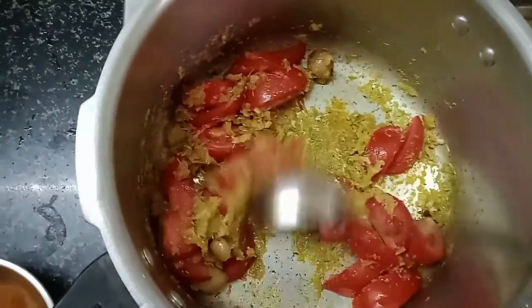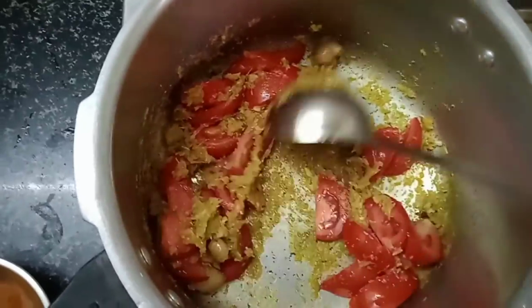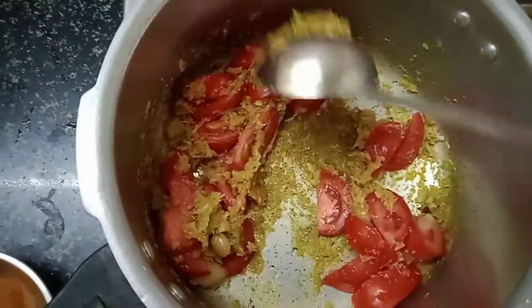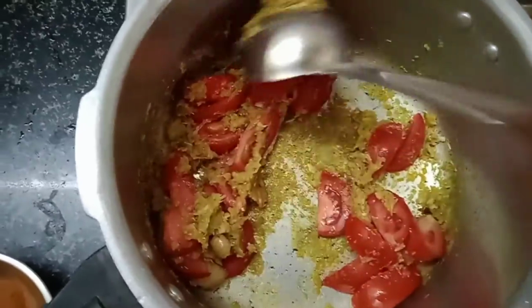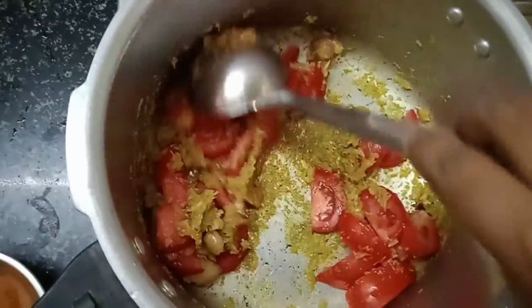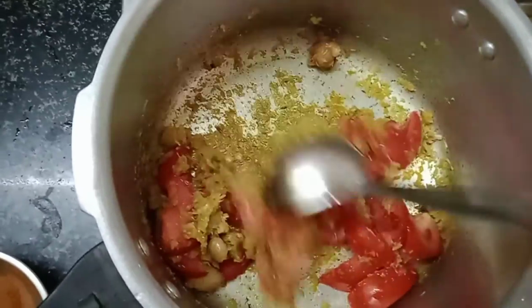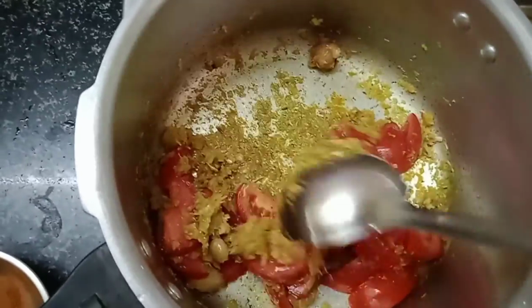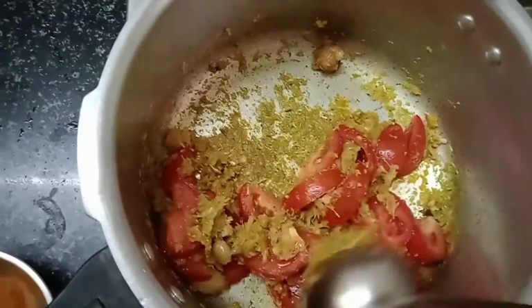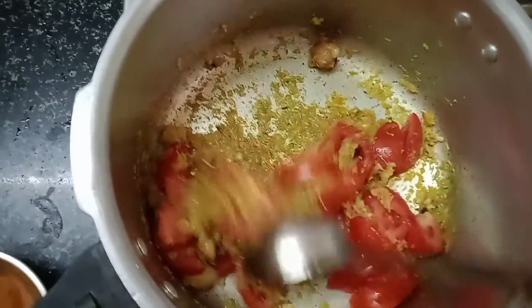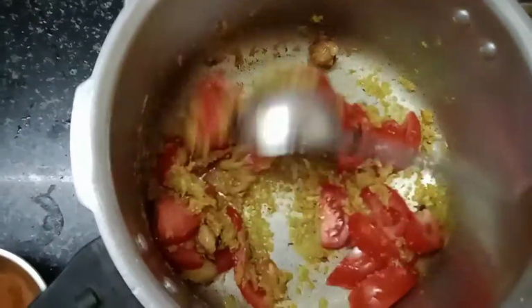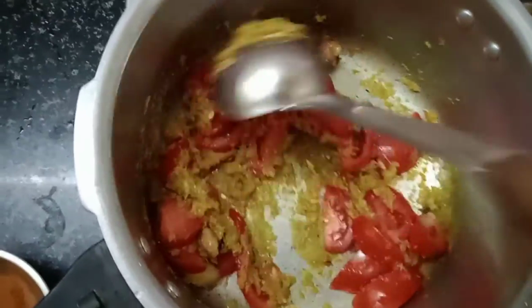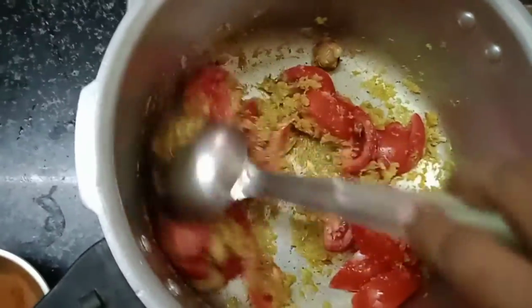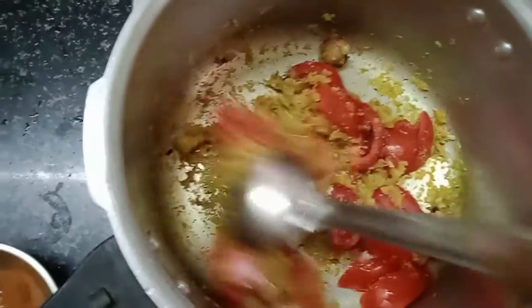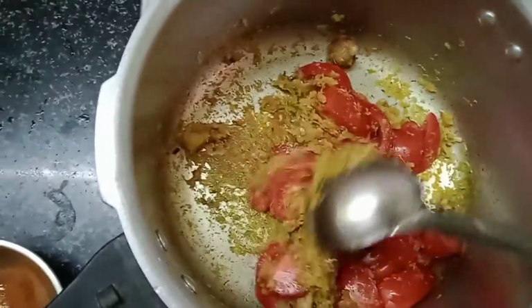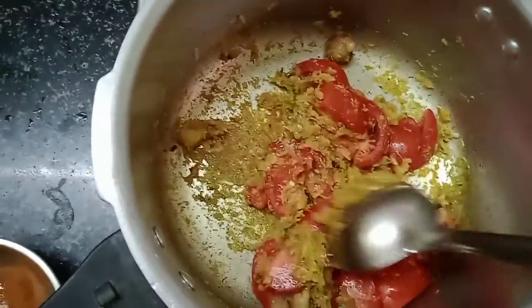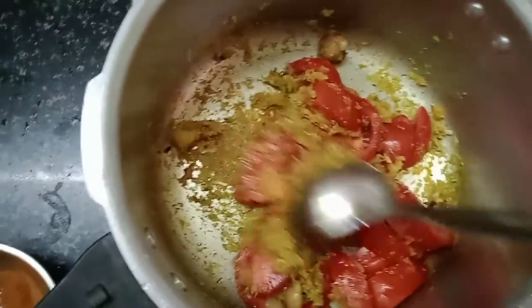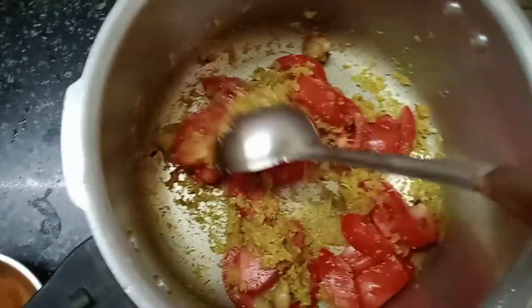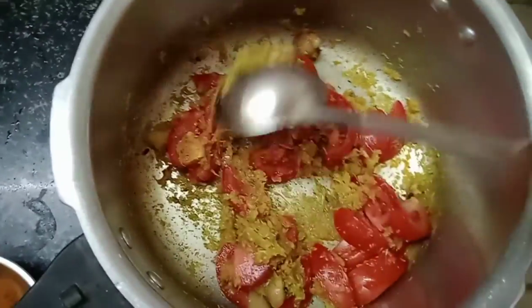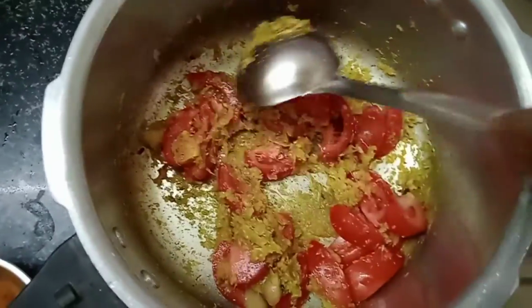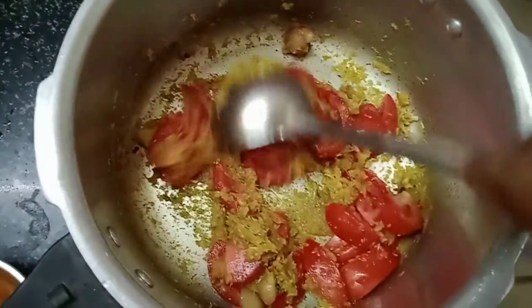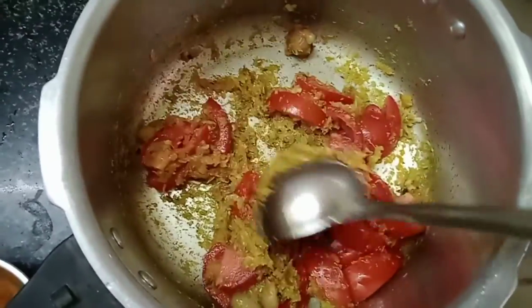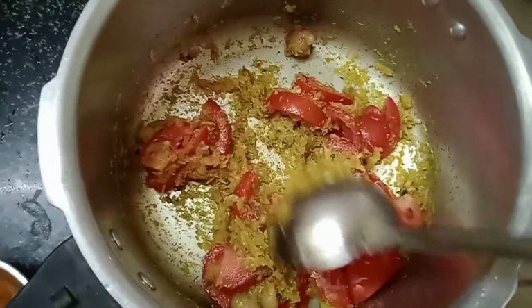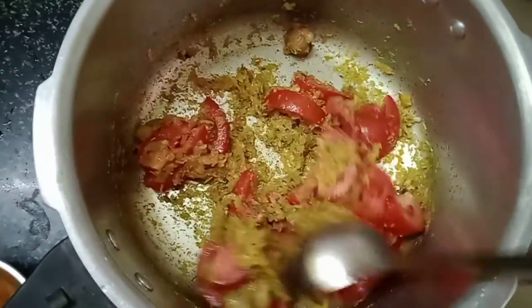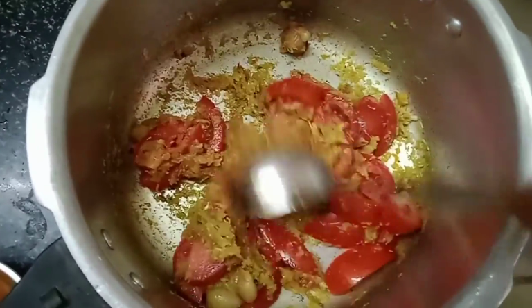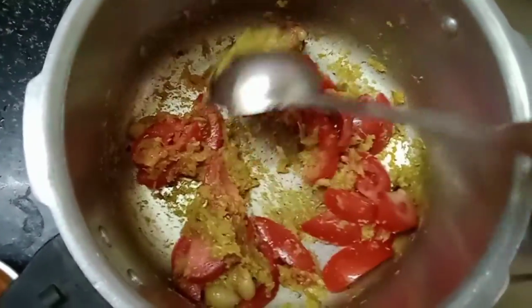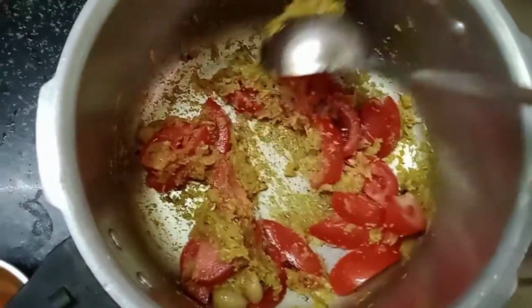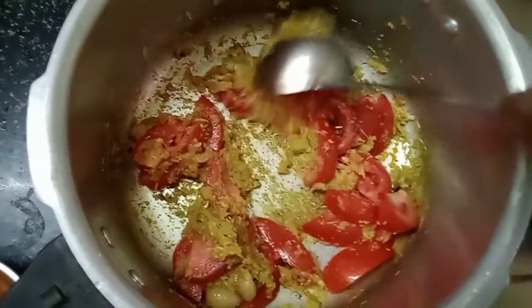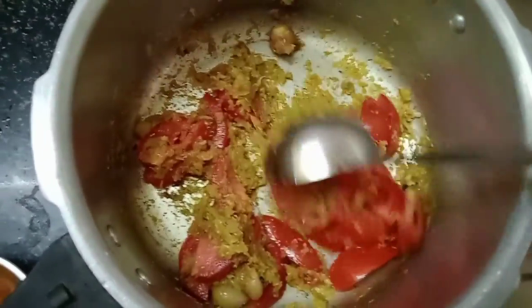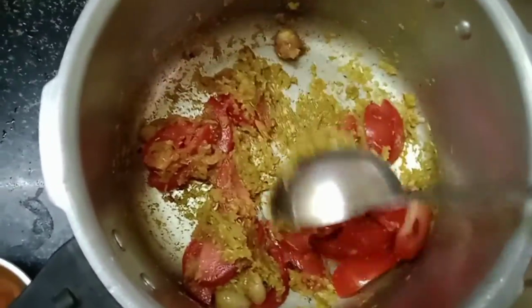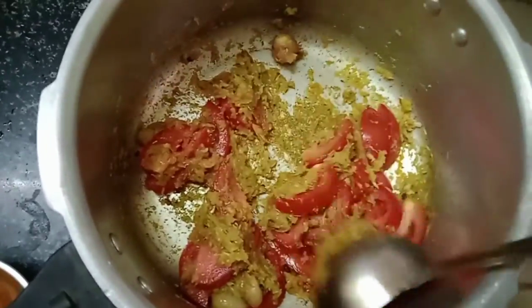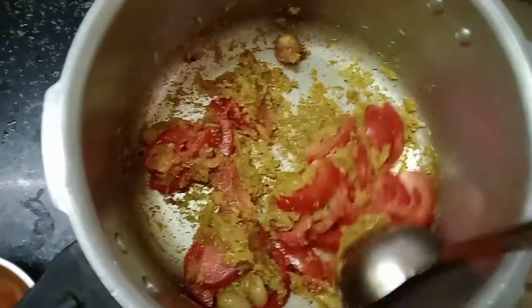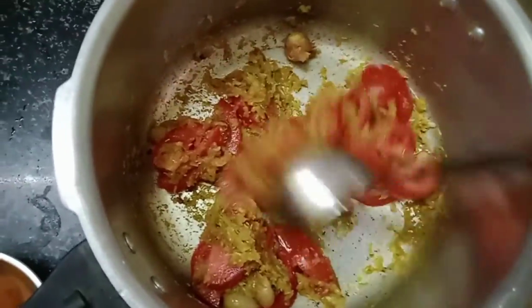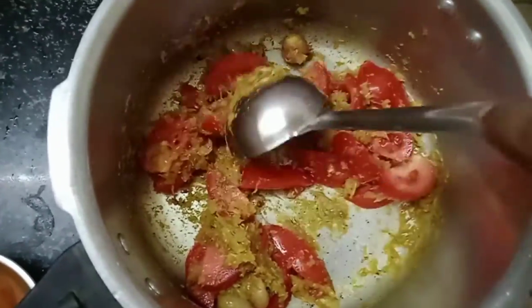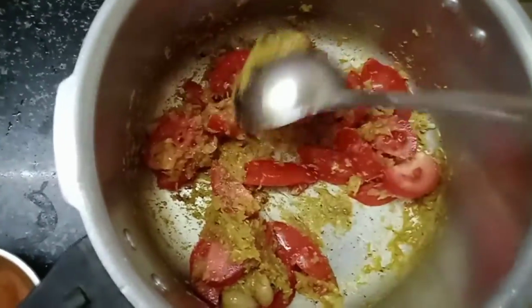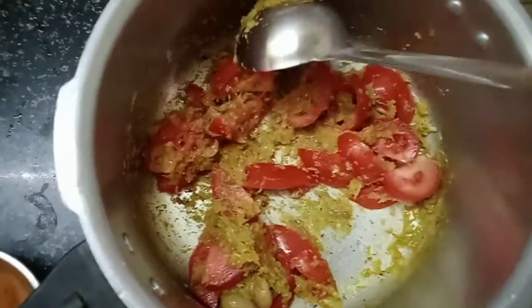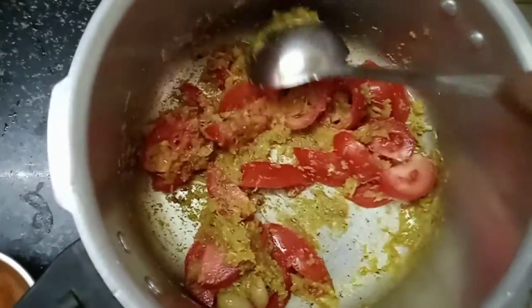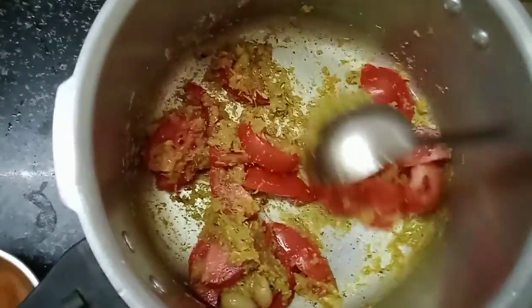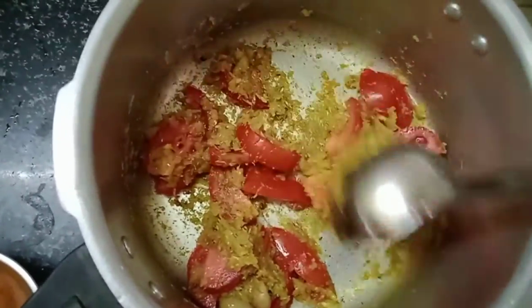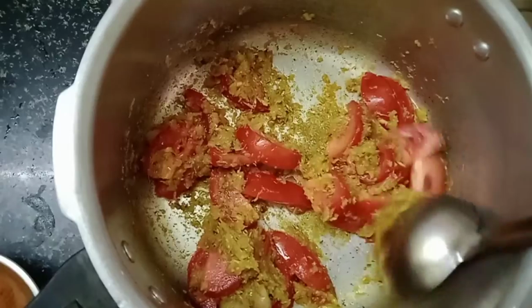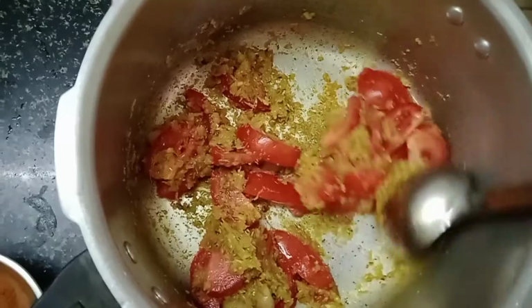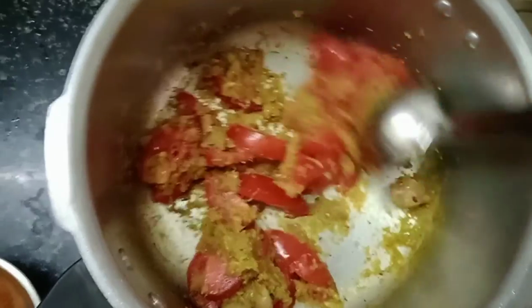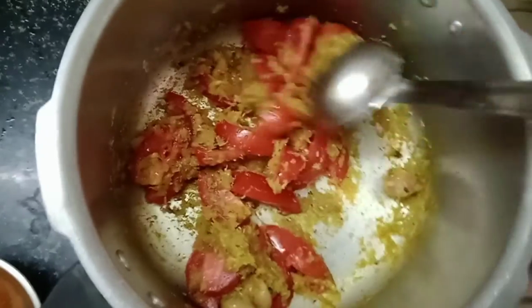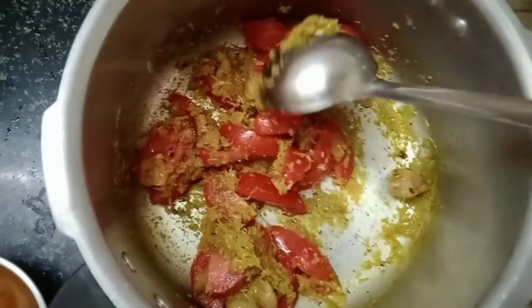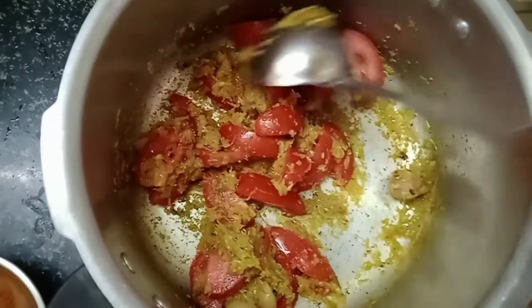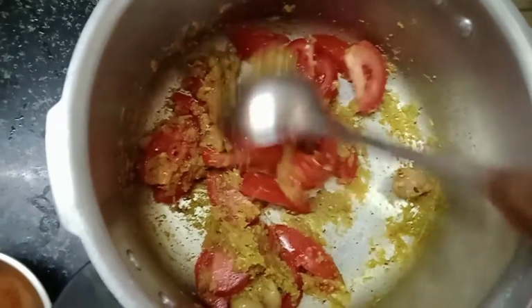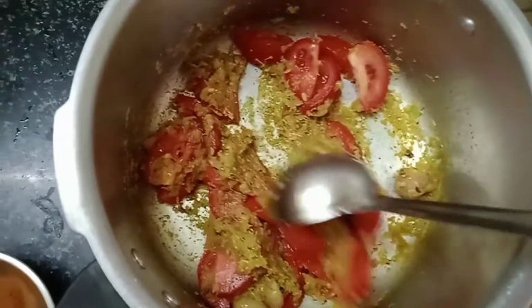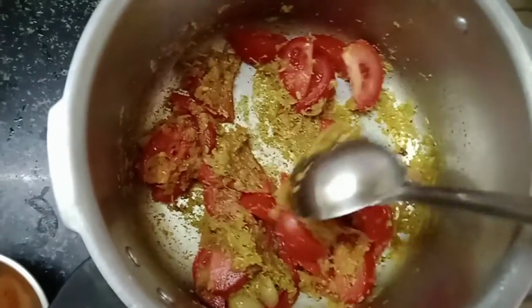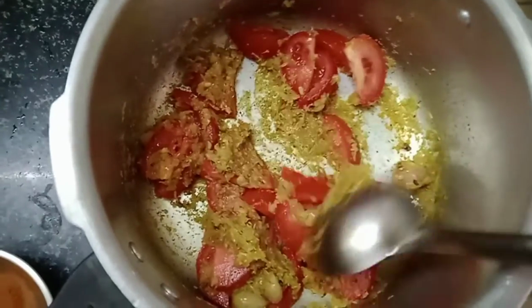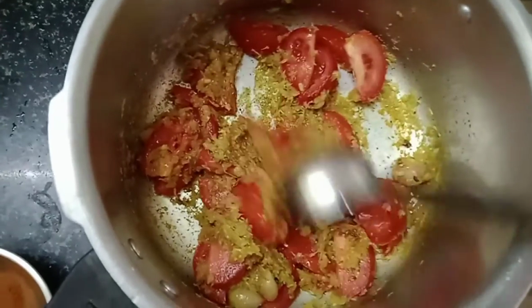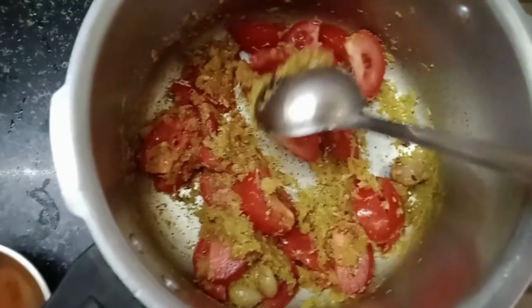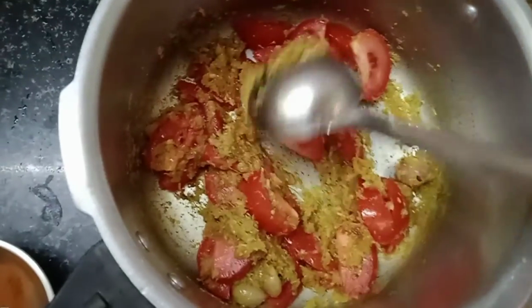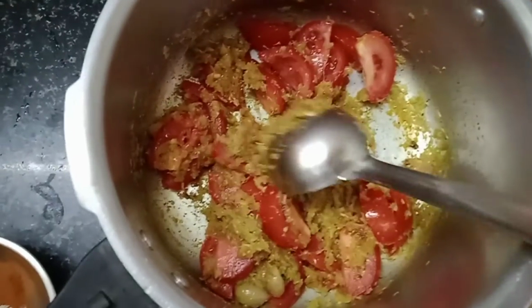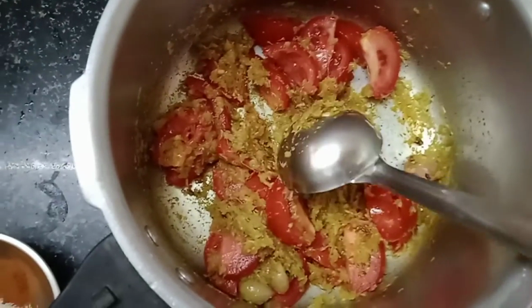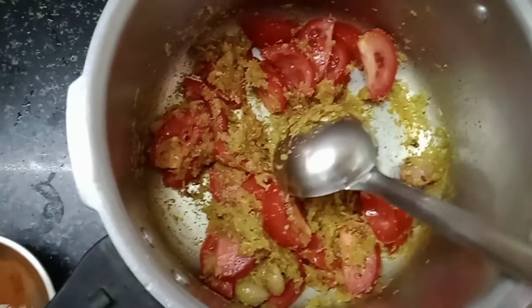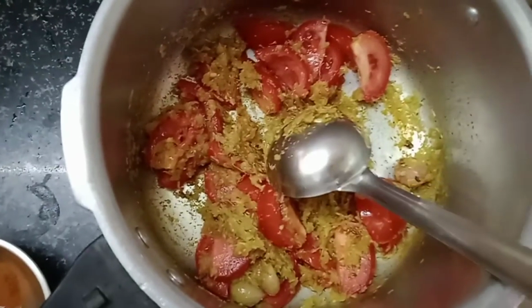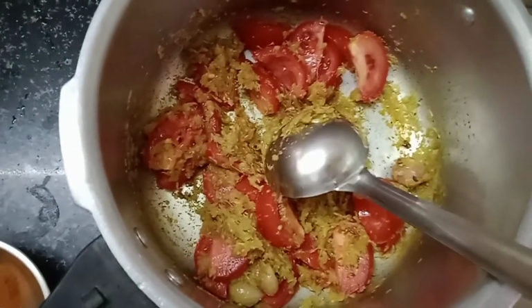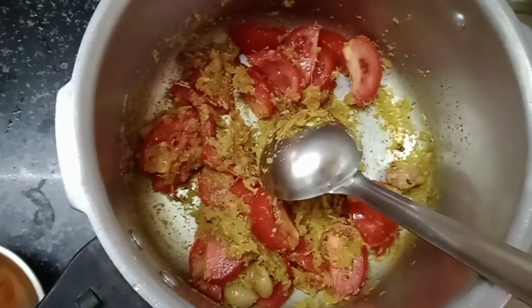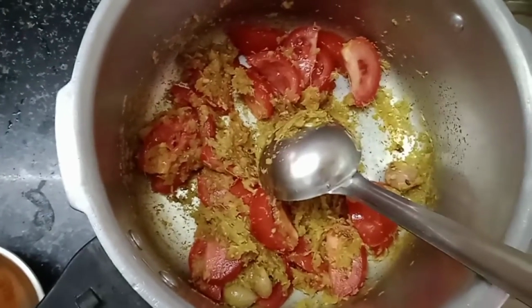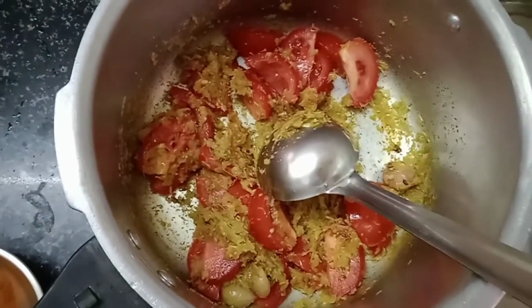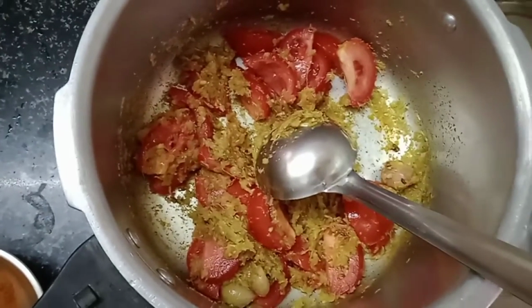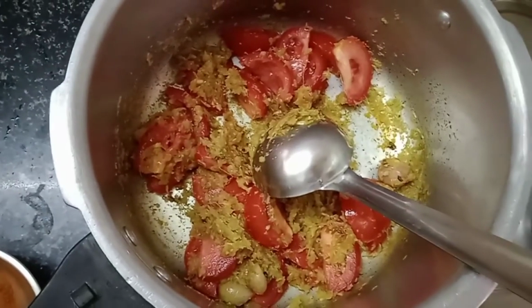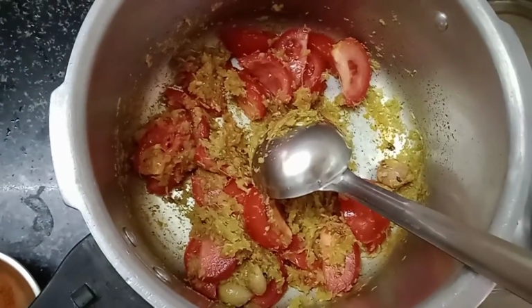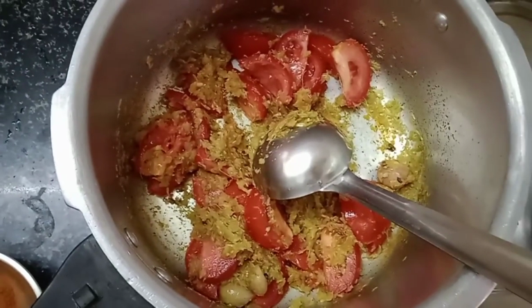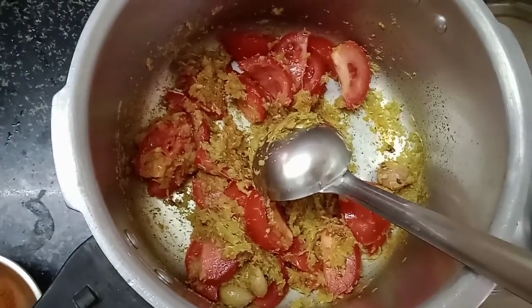This is a very nice dish and this is a hot sauce. I've made a small dish.